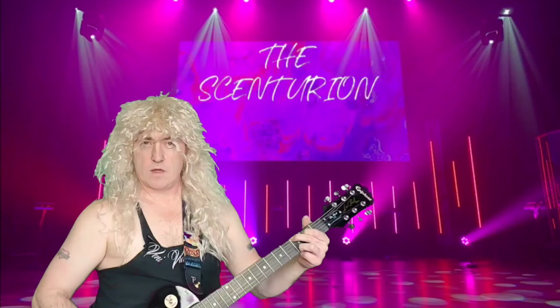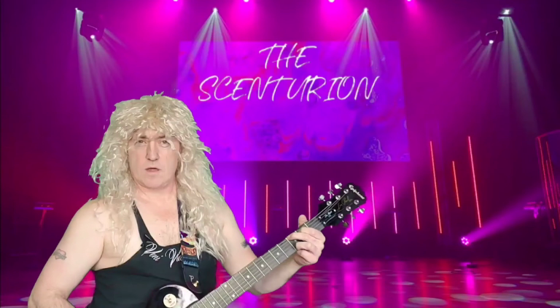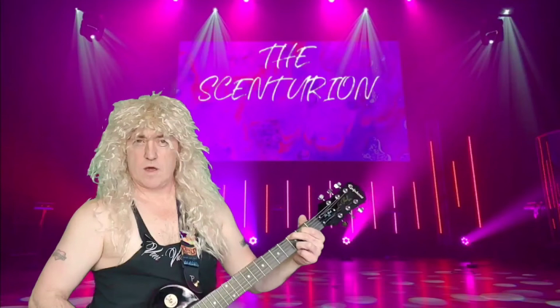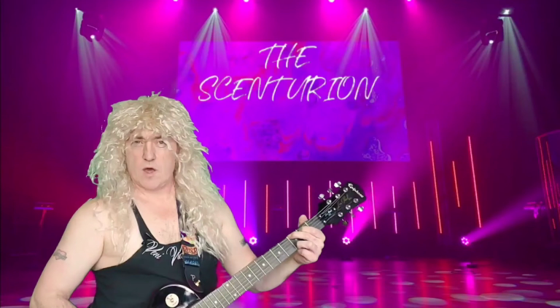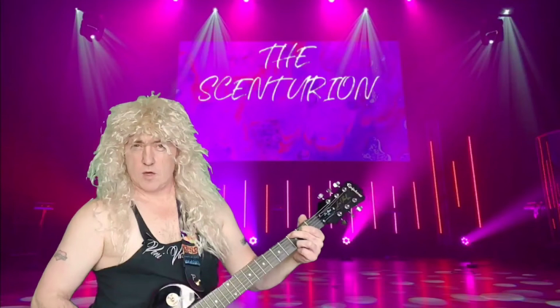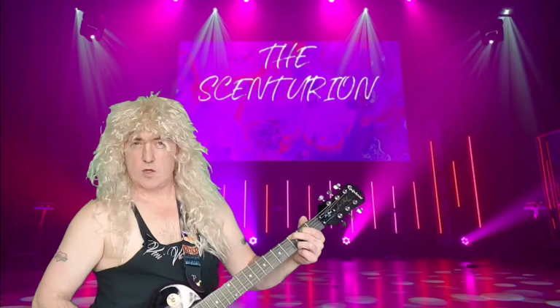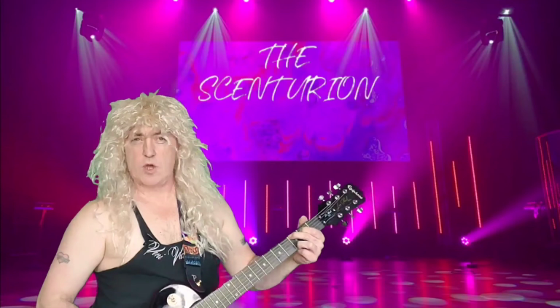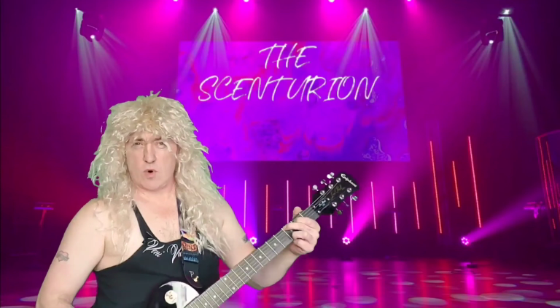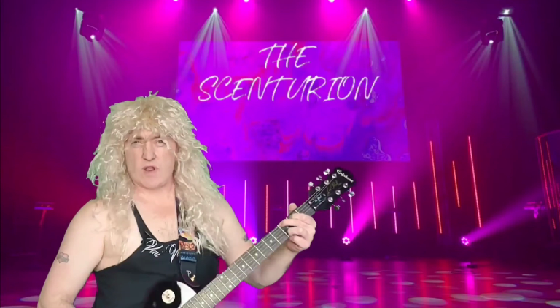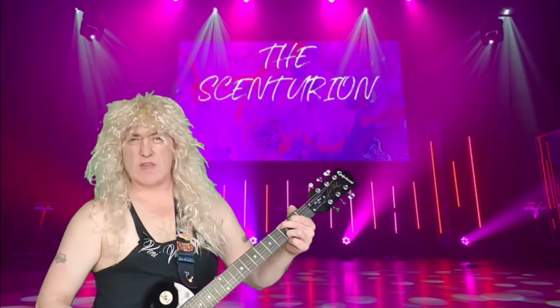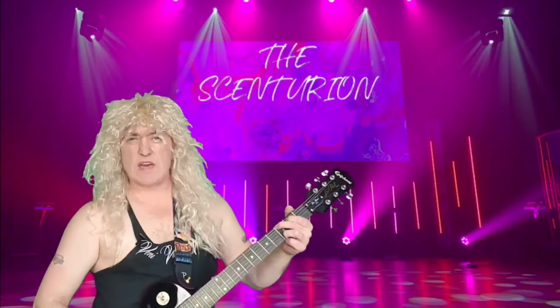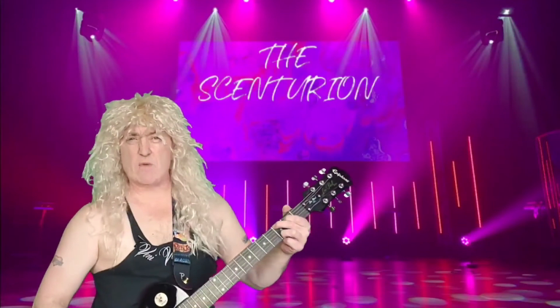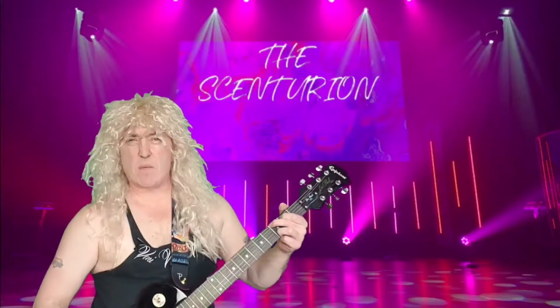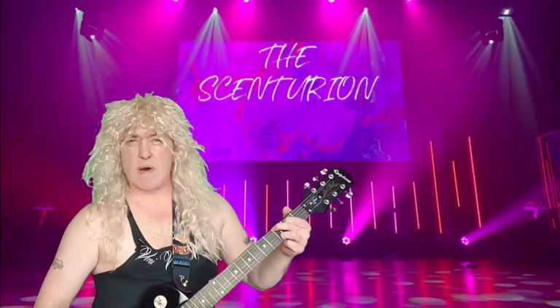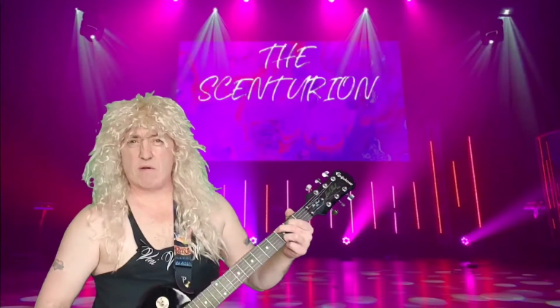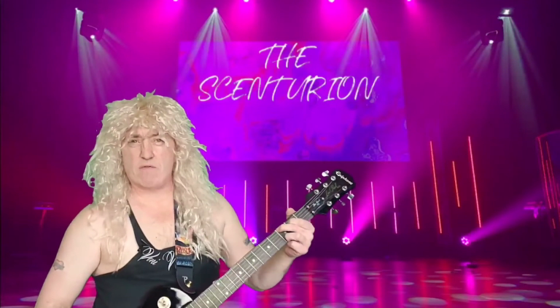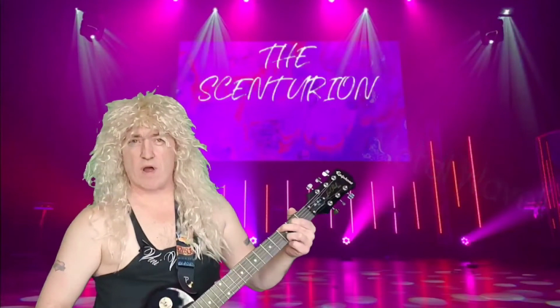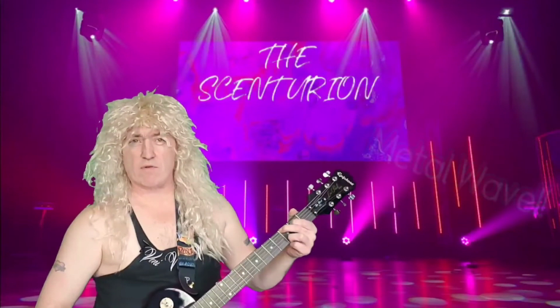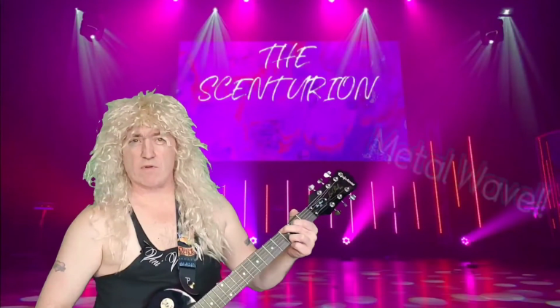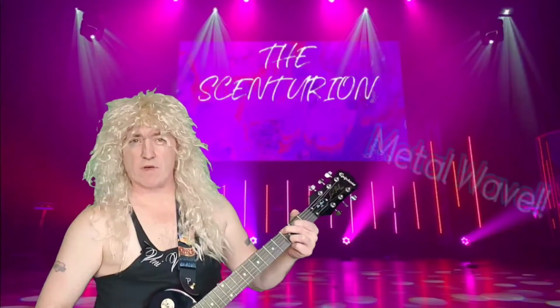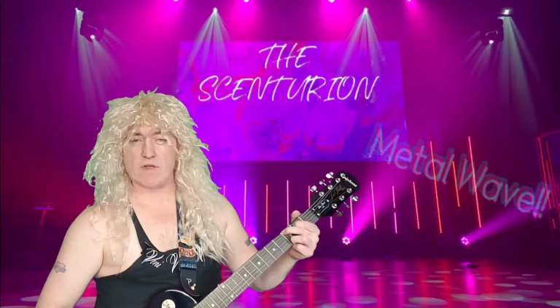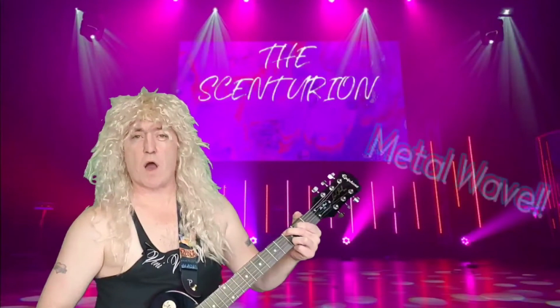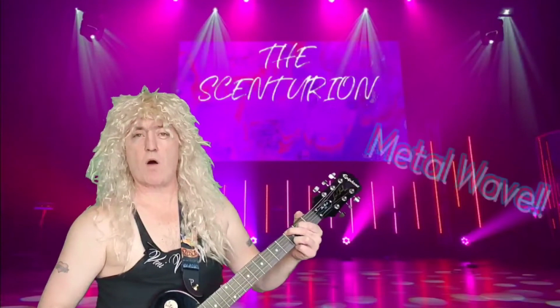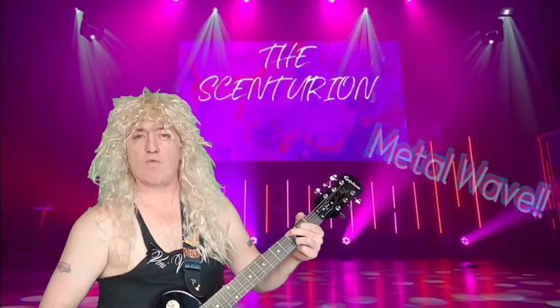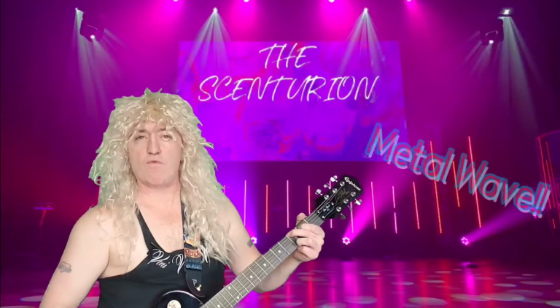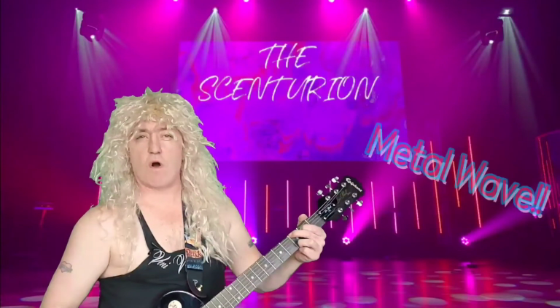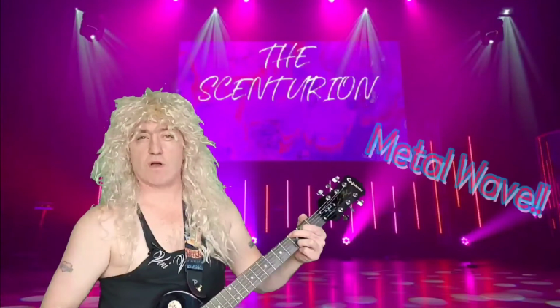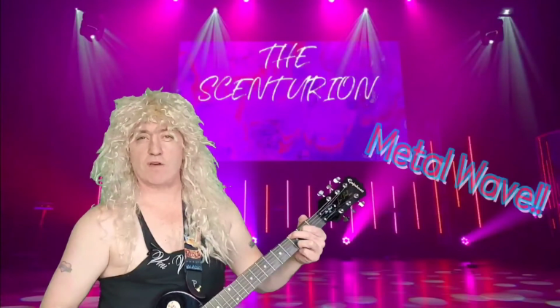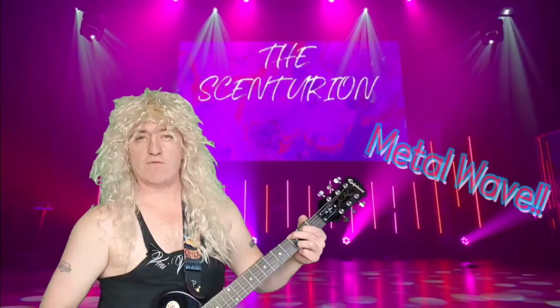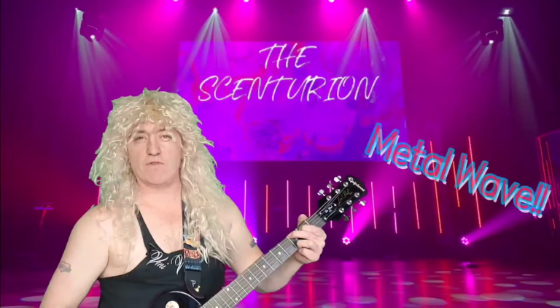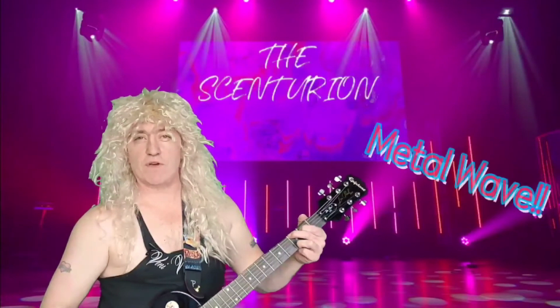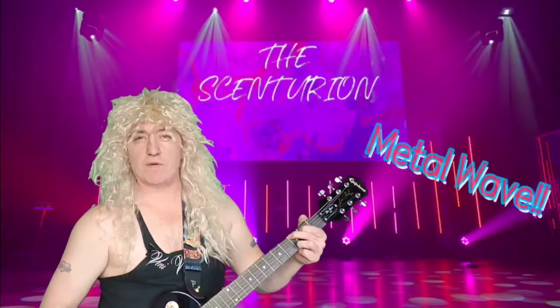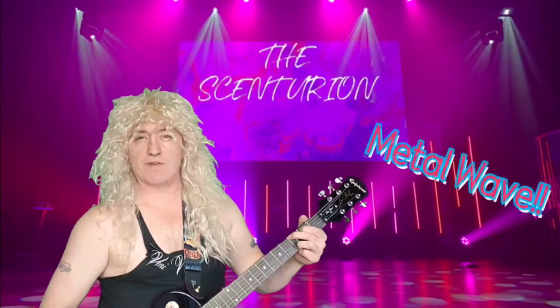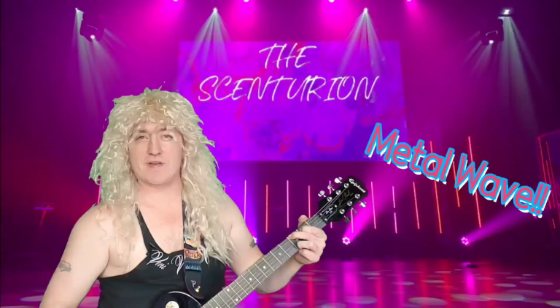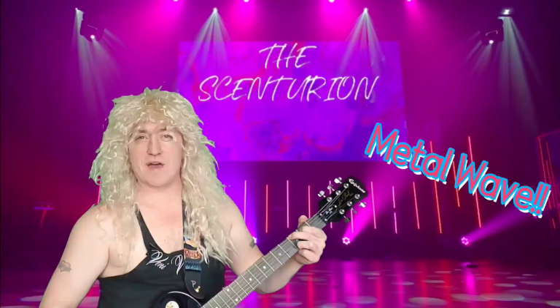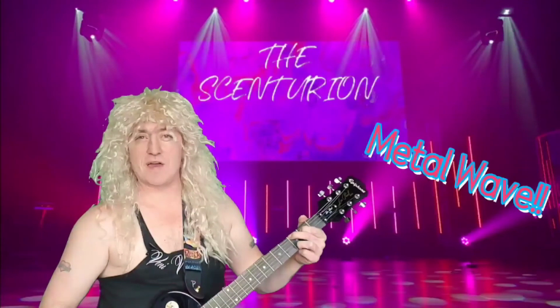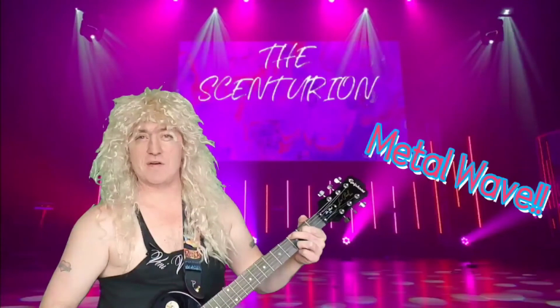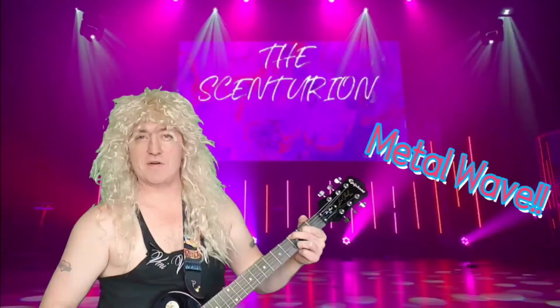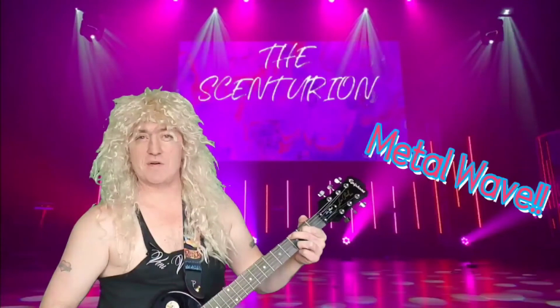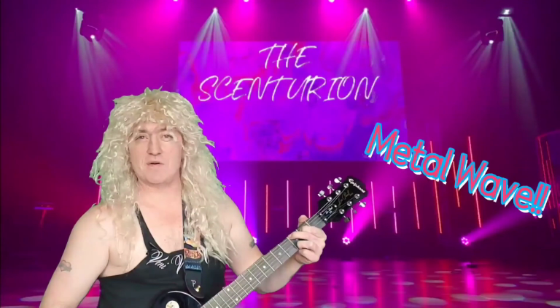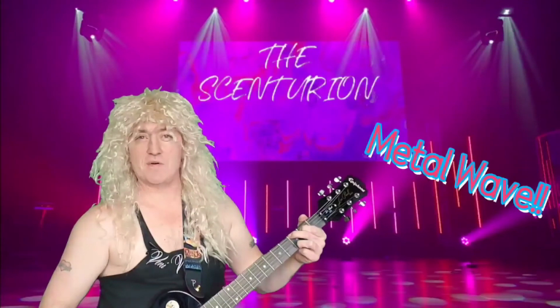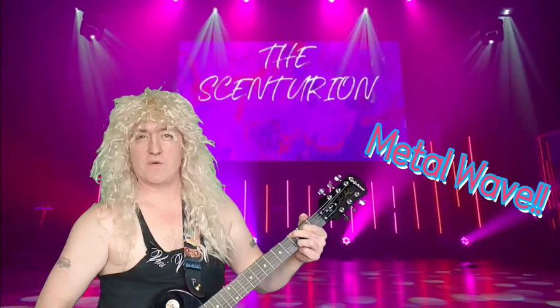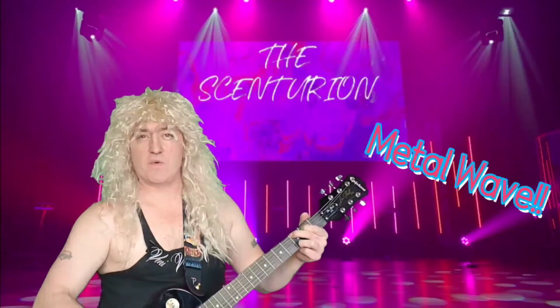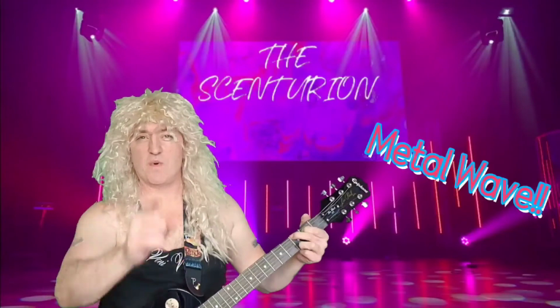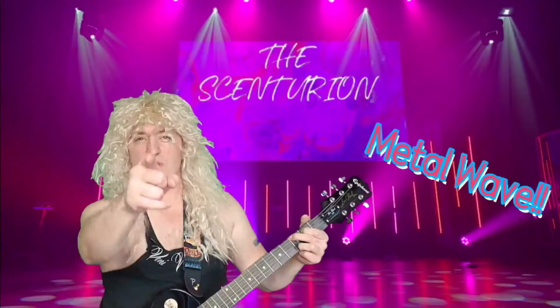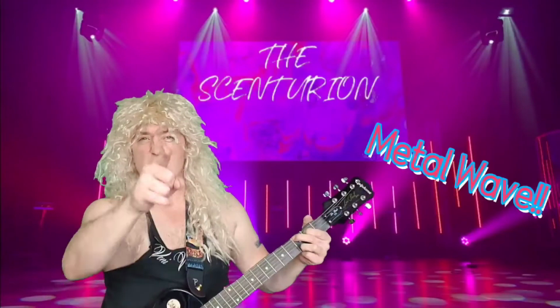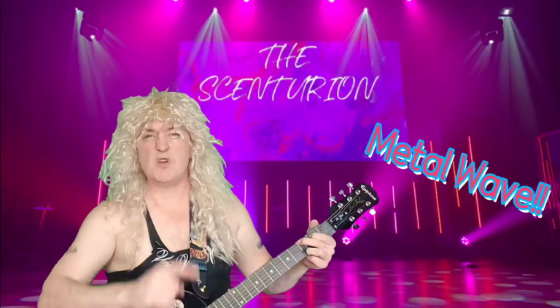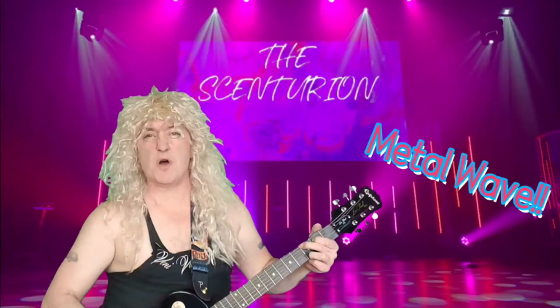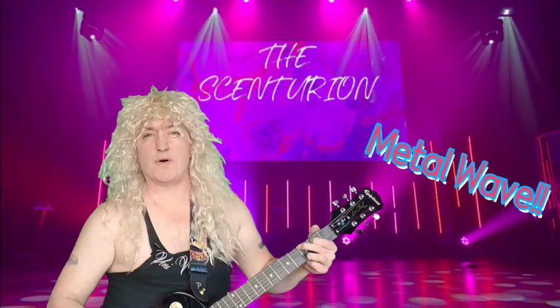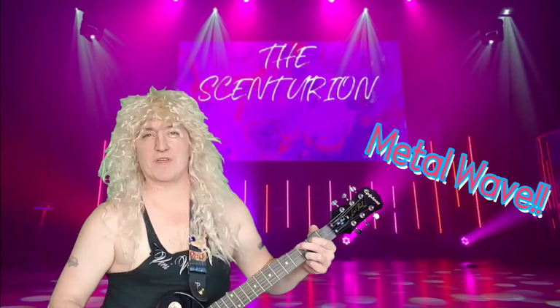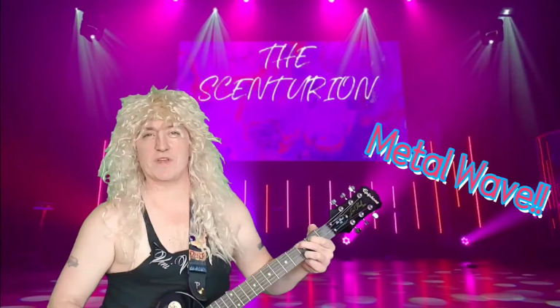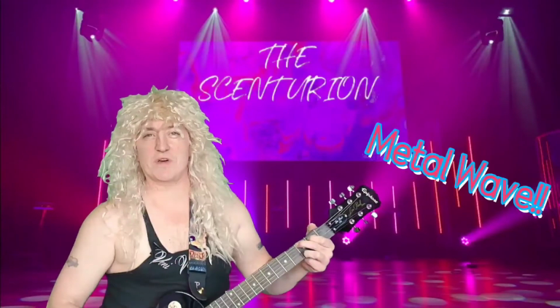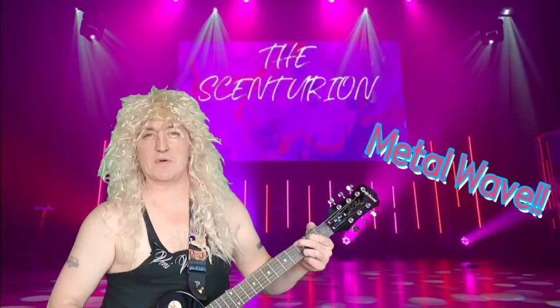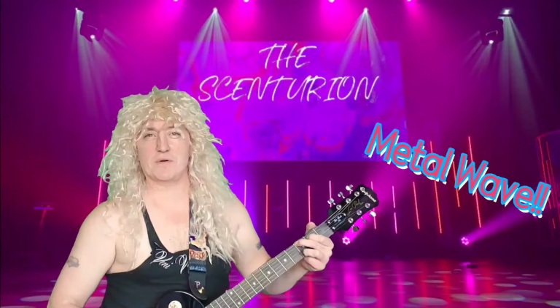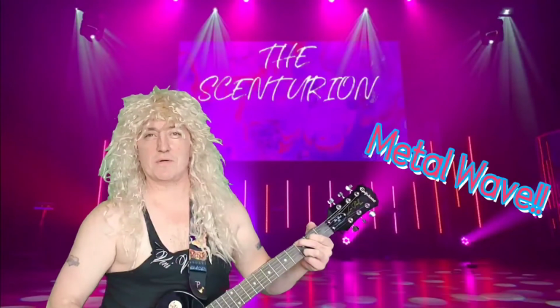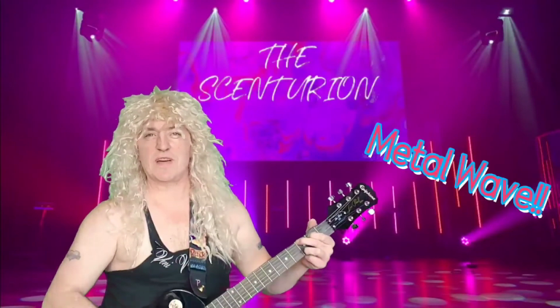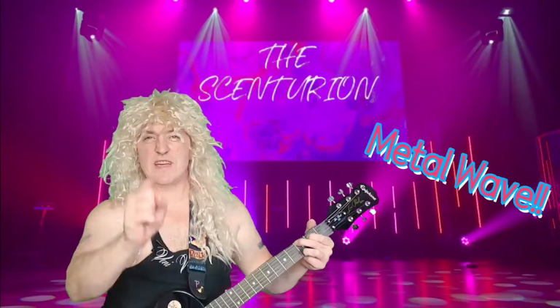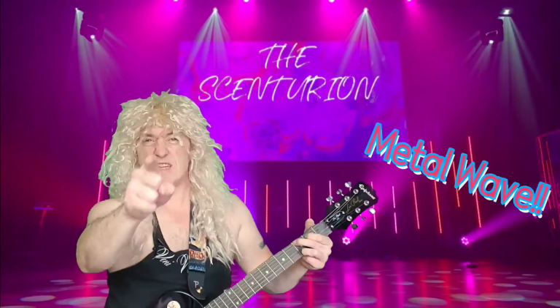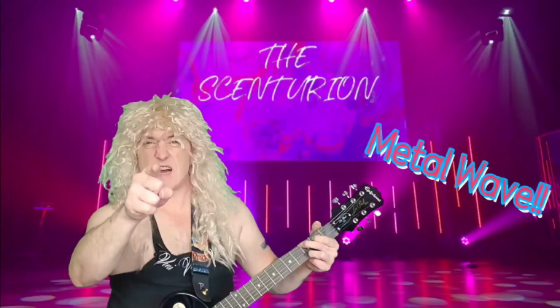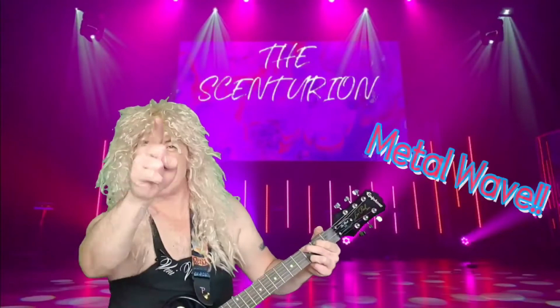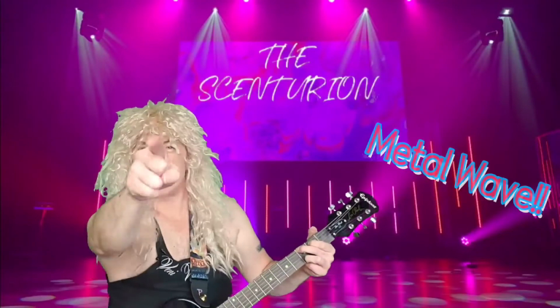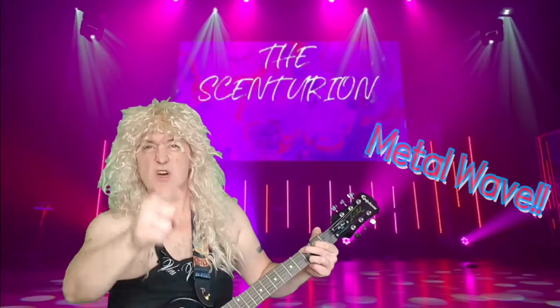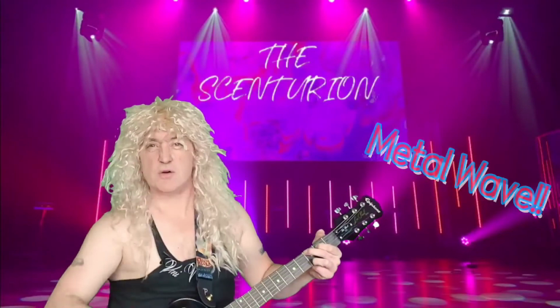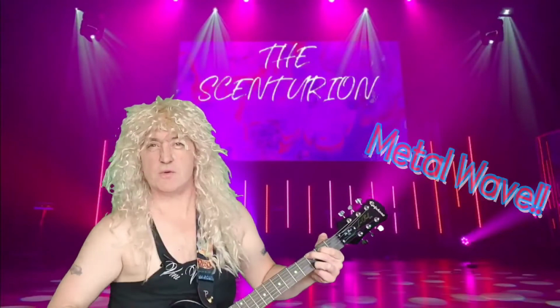Do you want to see what metal fragrances I'm rocking and reviewing today? Well then you know what to do — stay tuned!